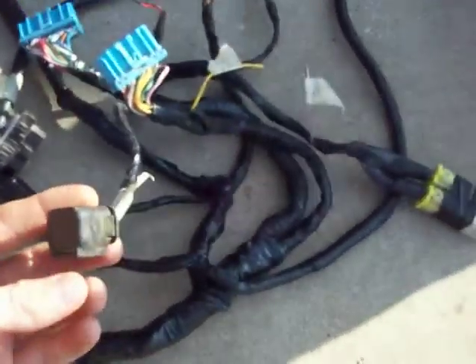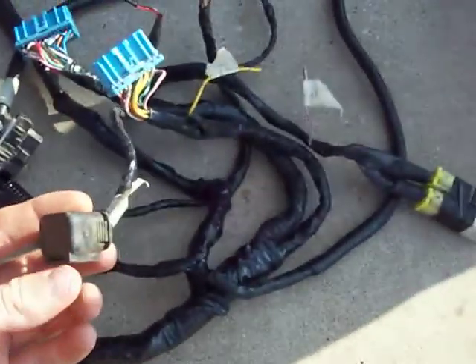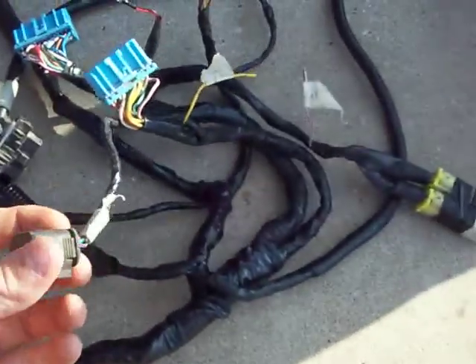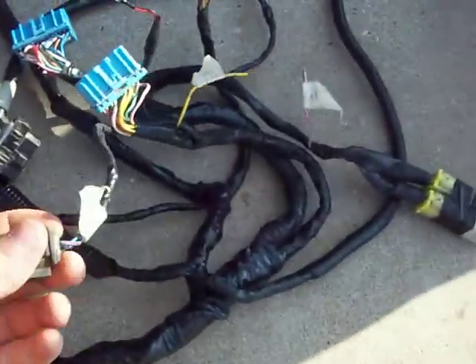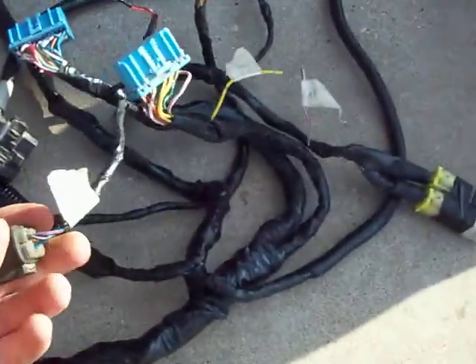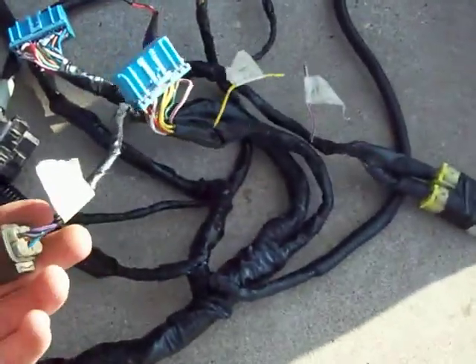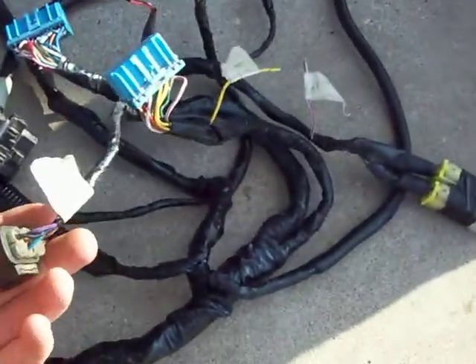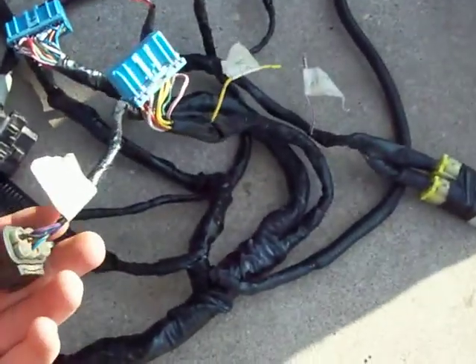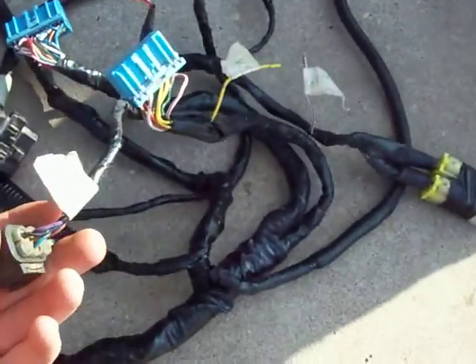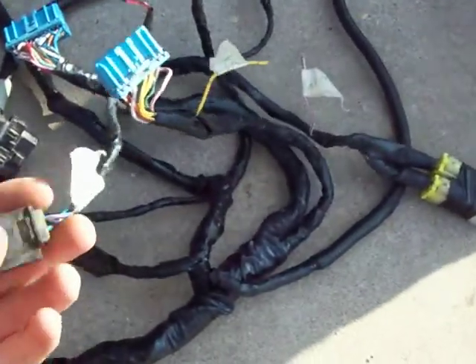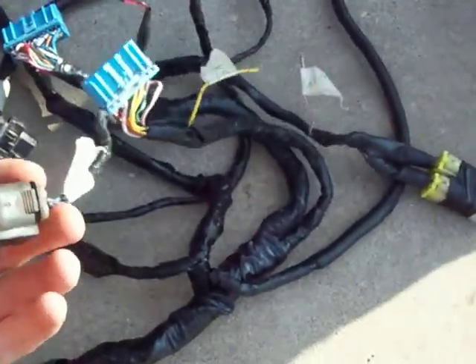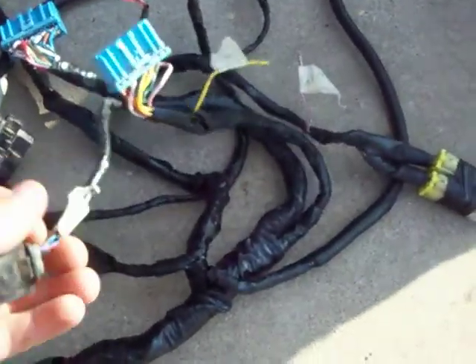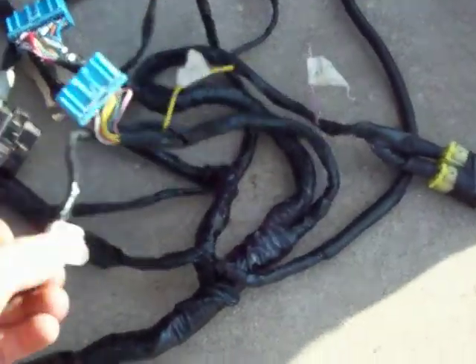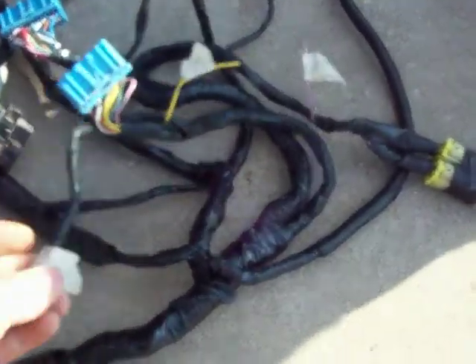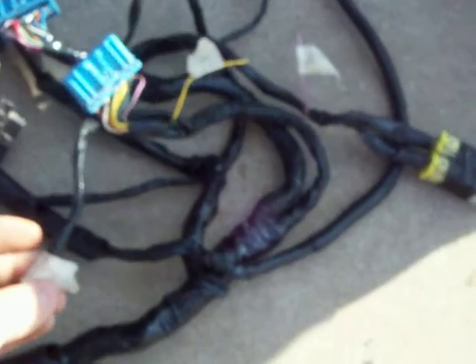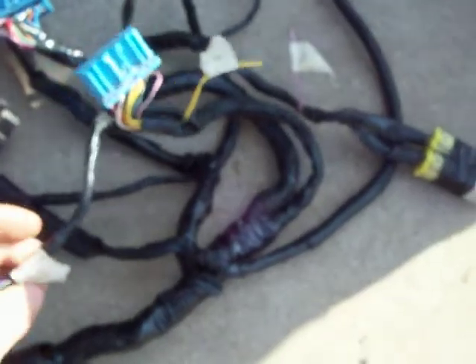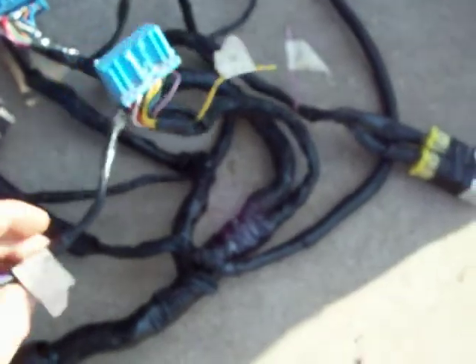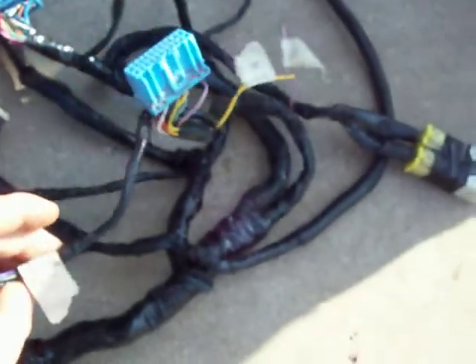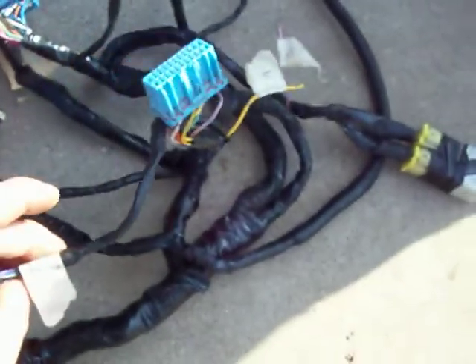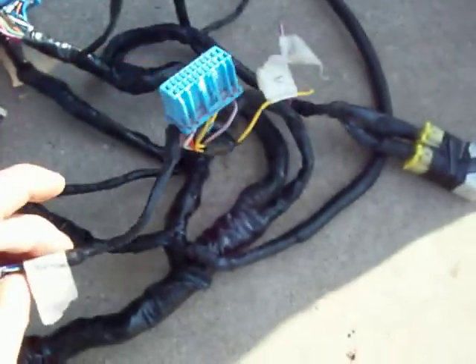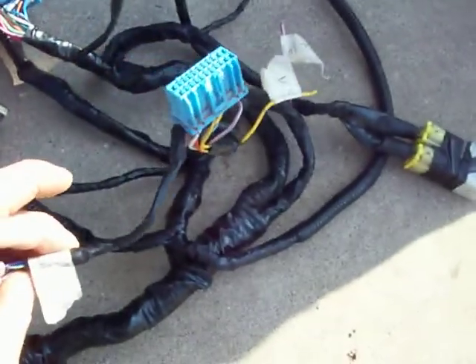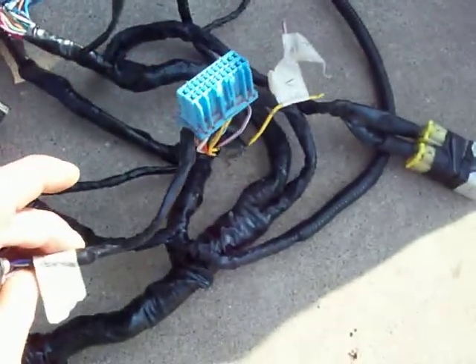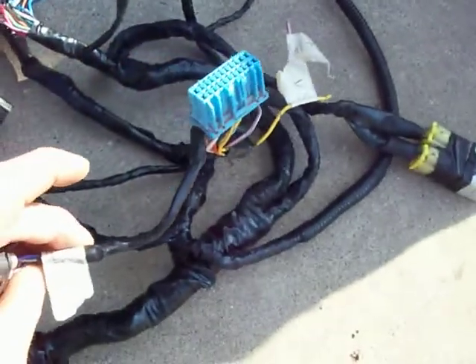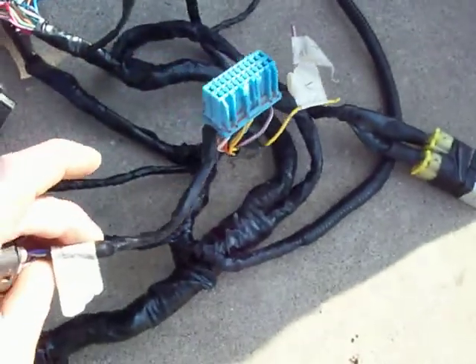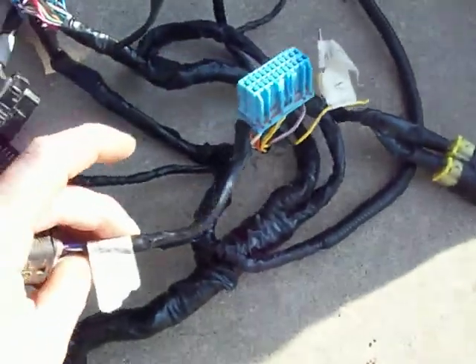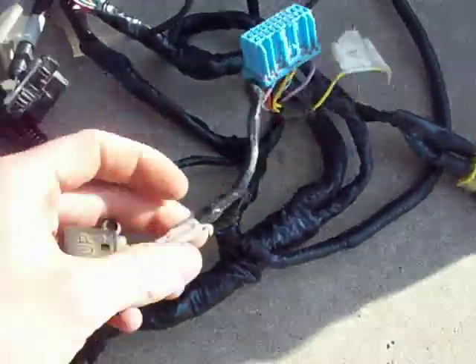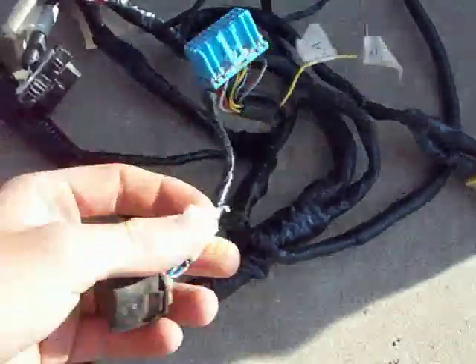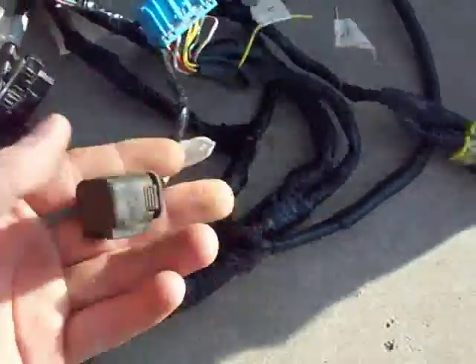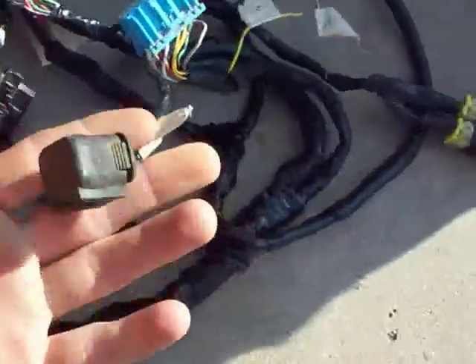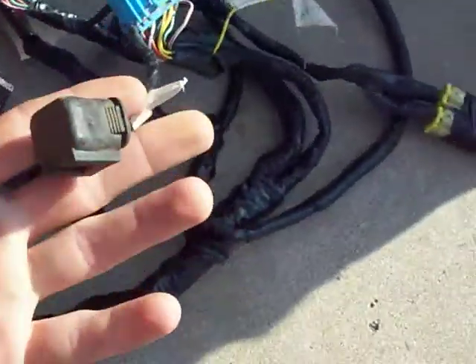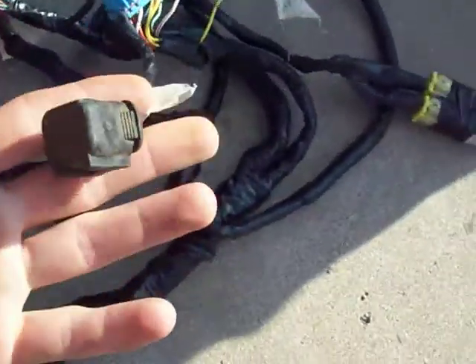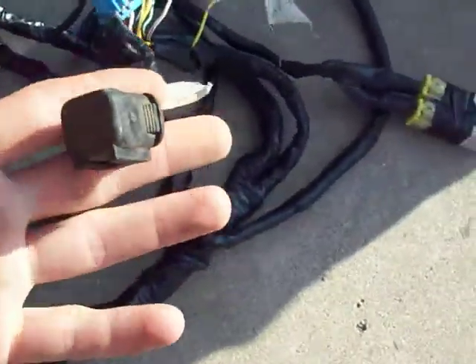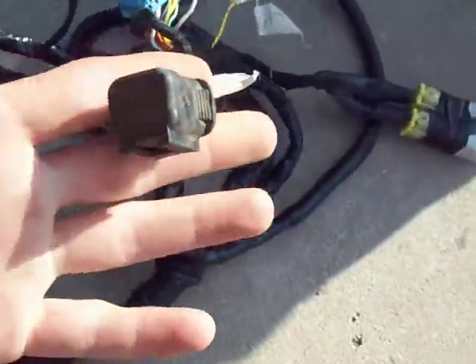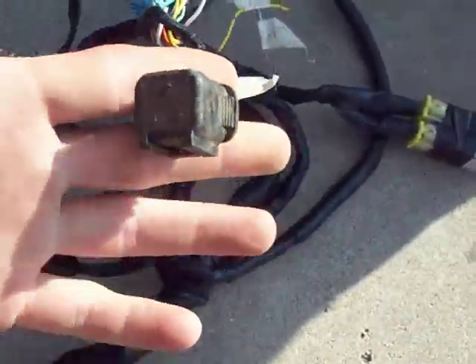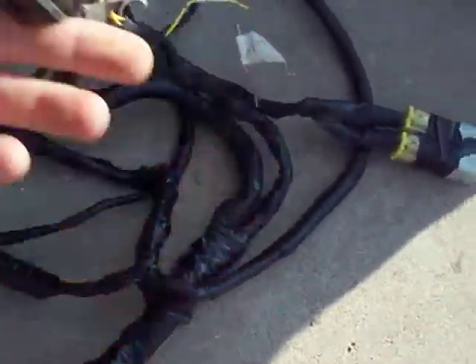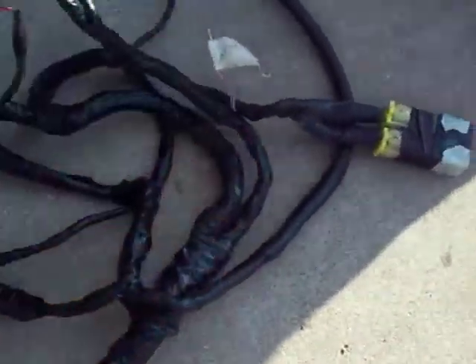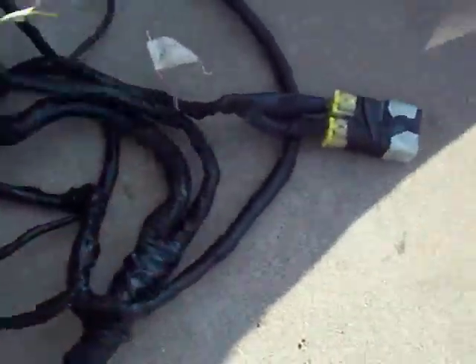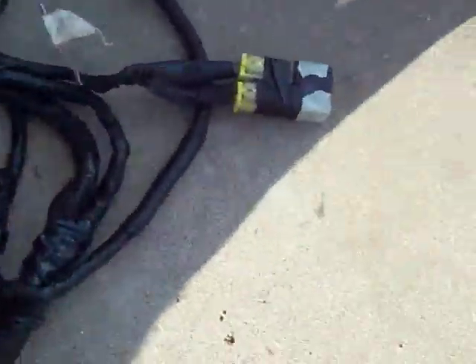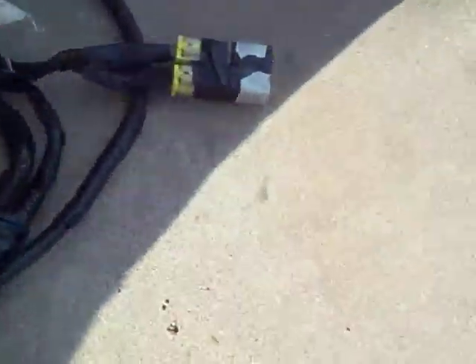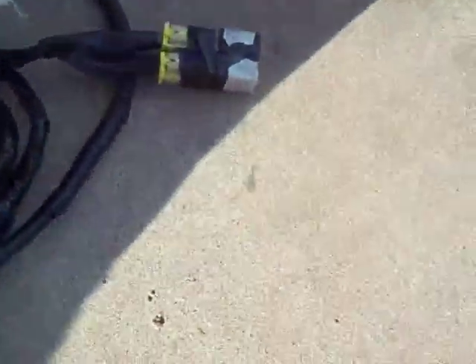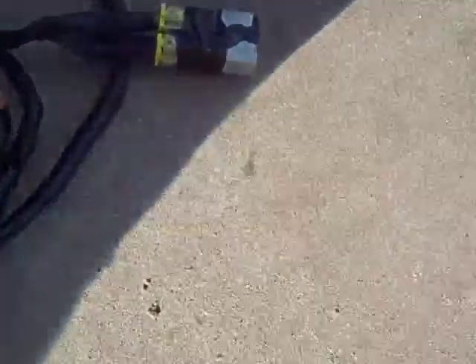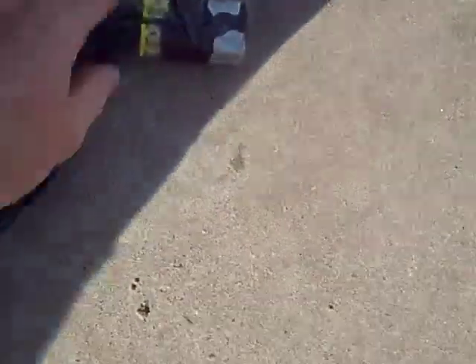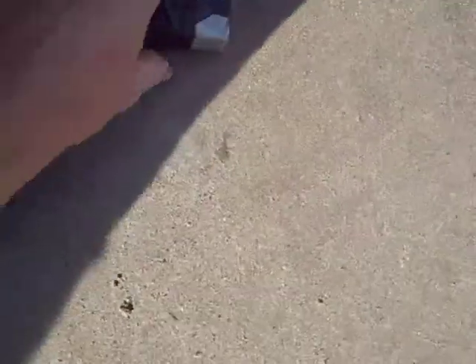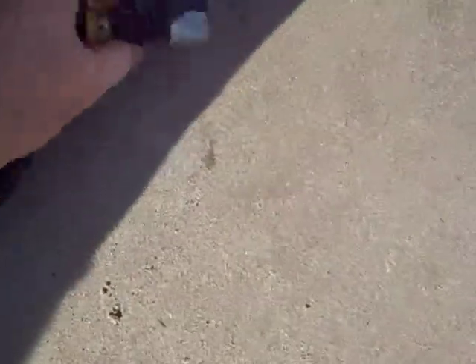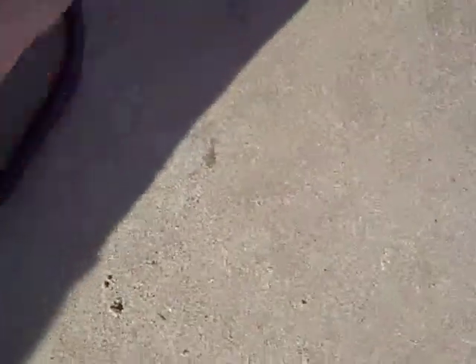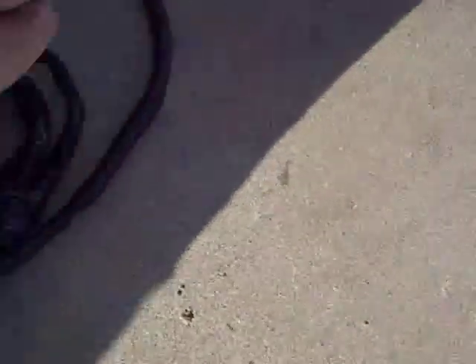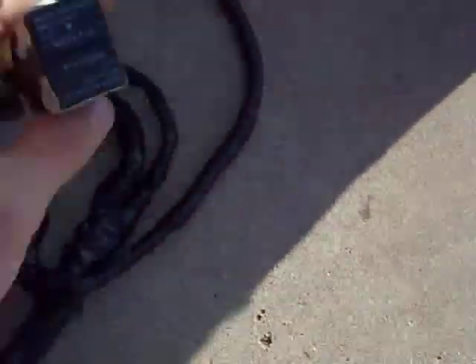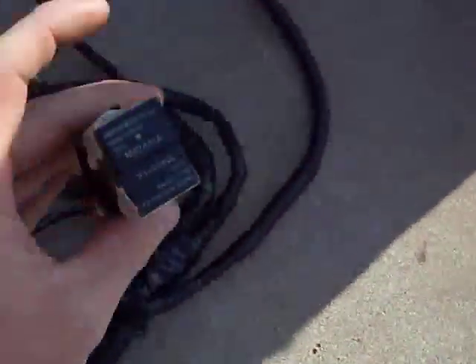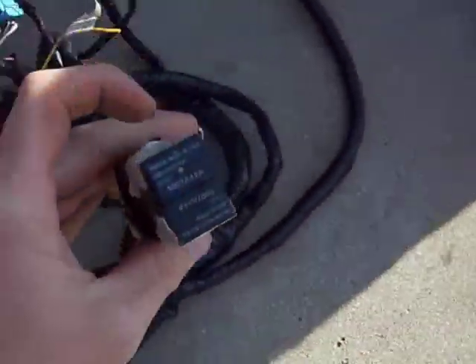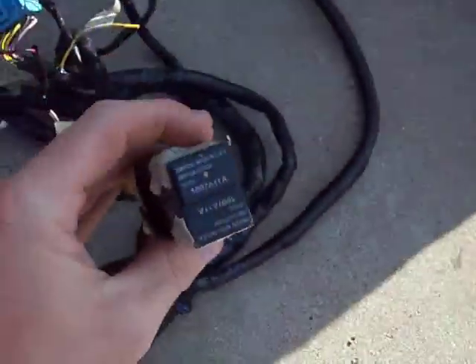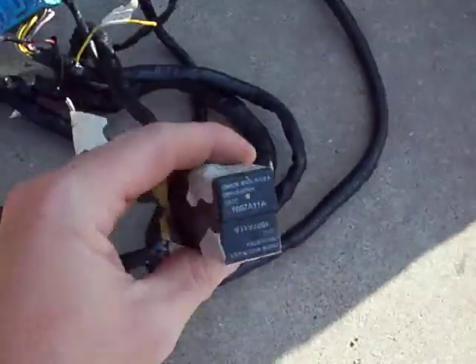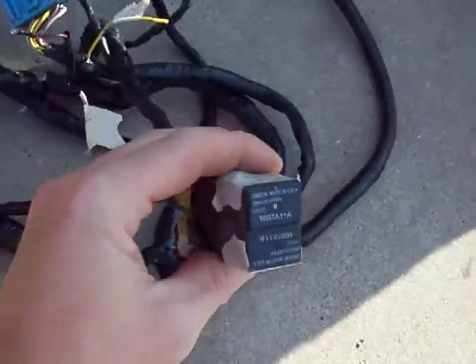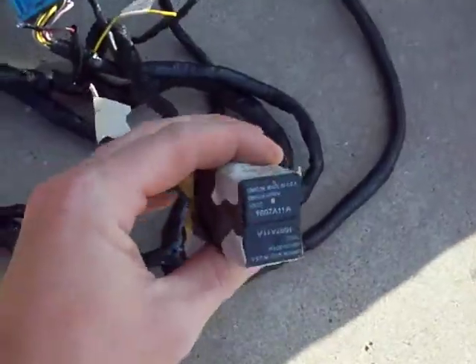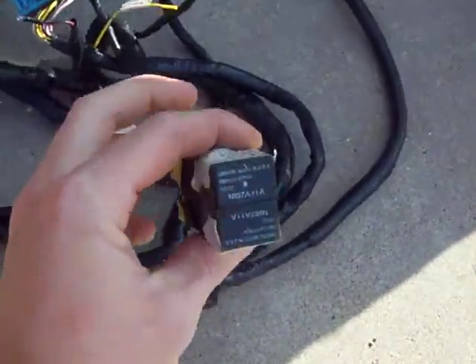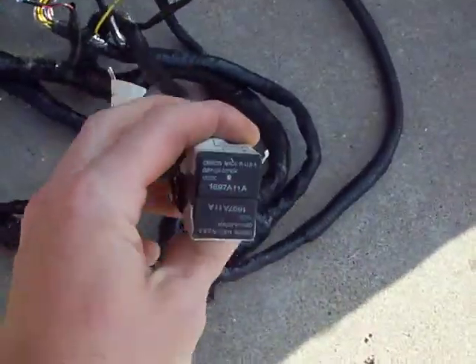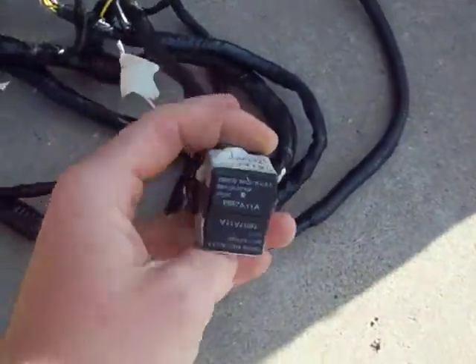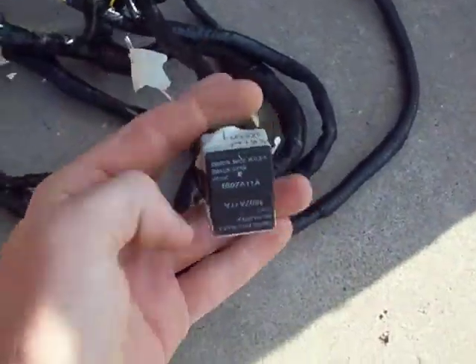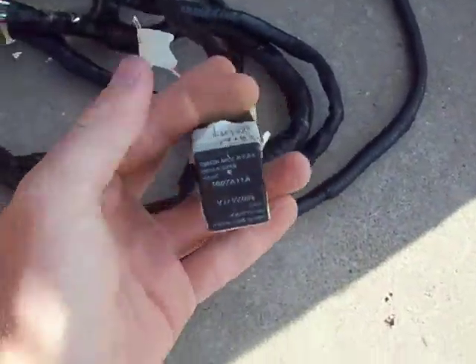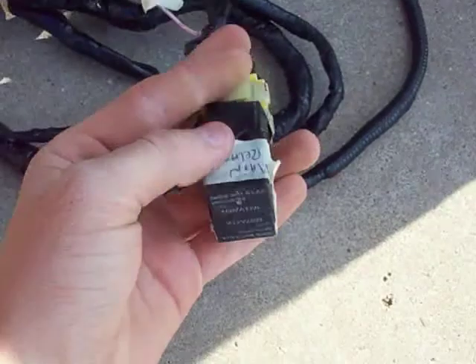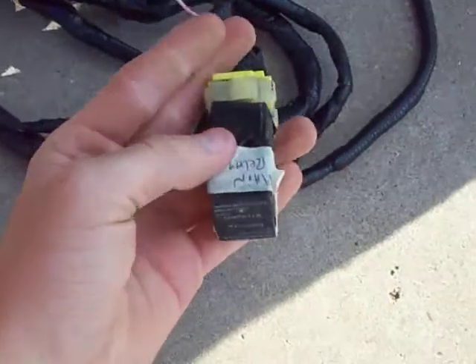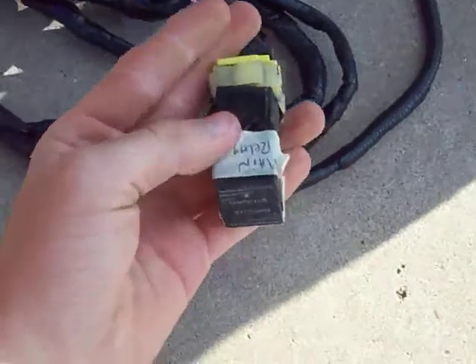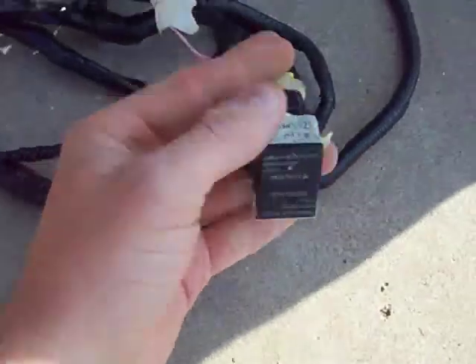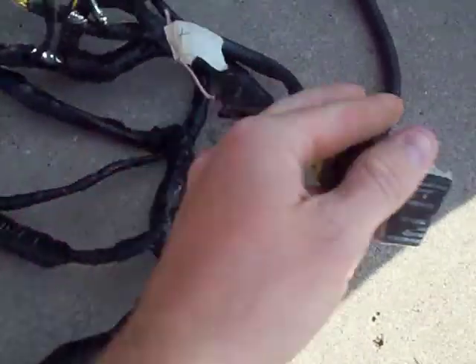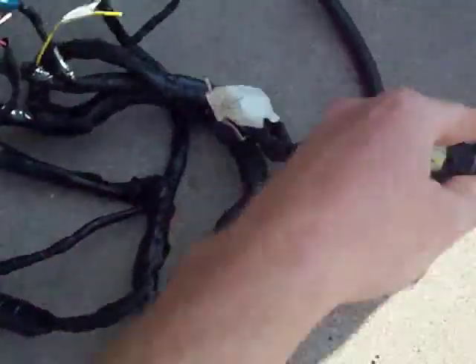Pretty much it's just the engine stuff. That's the timing plug. Fuel pump relay and the main relay.